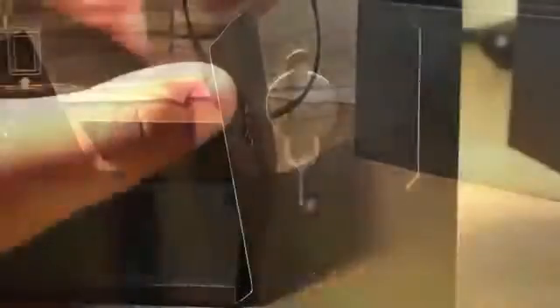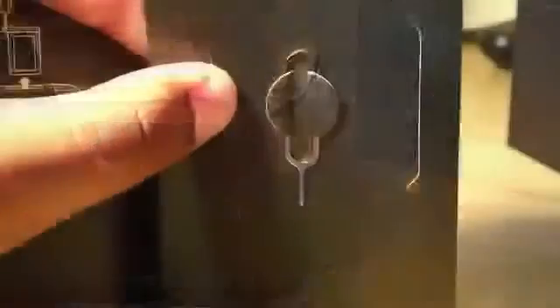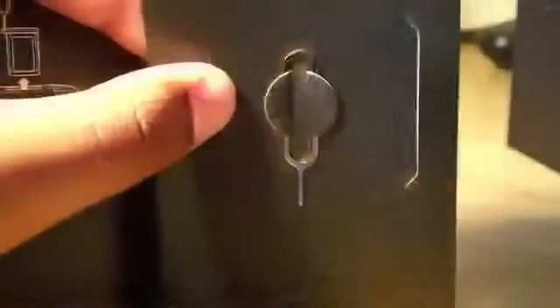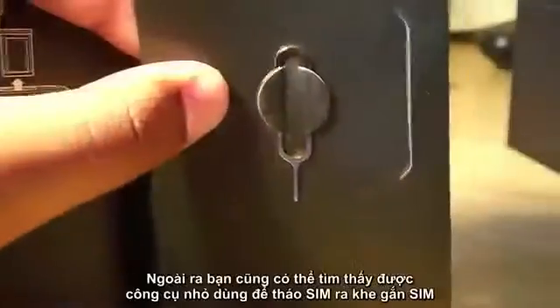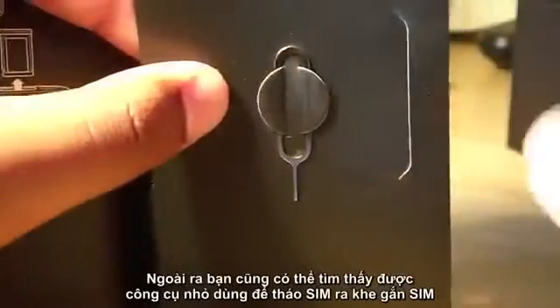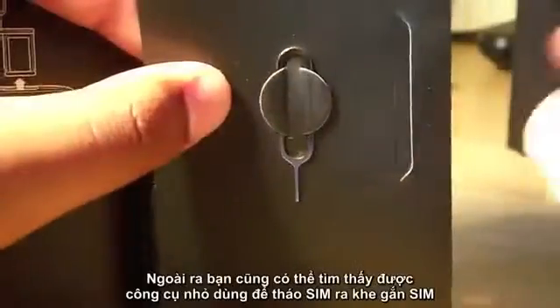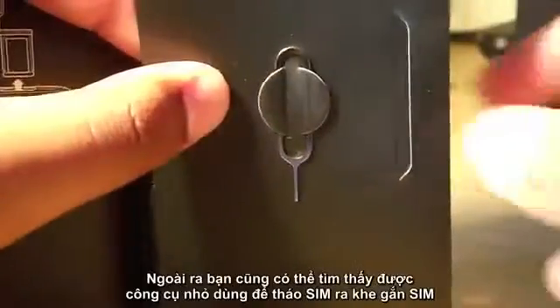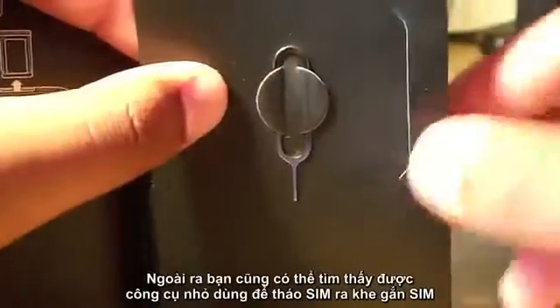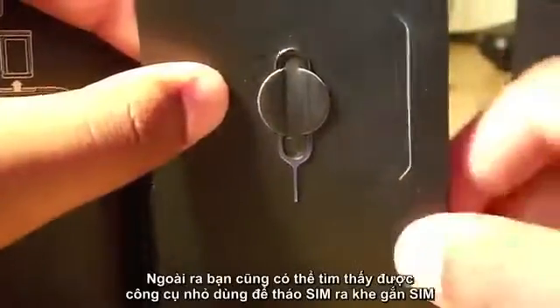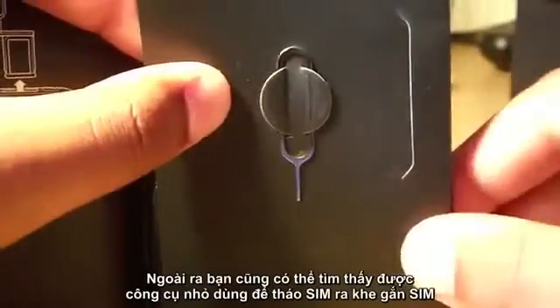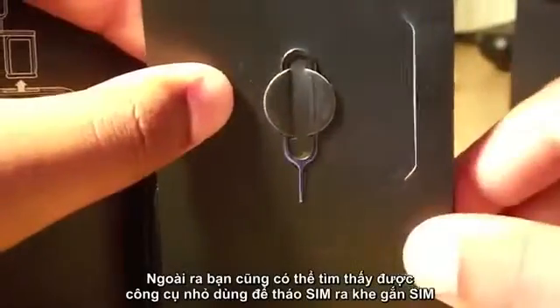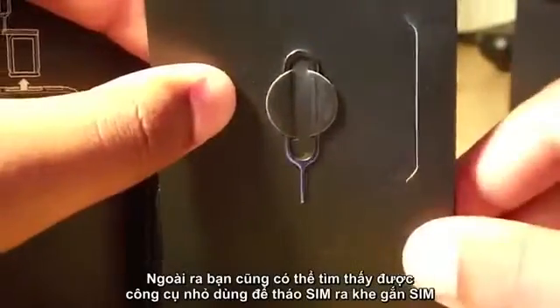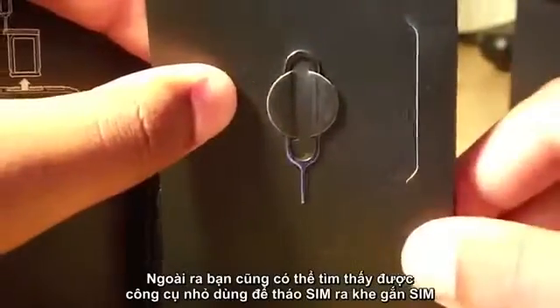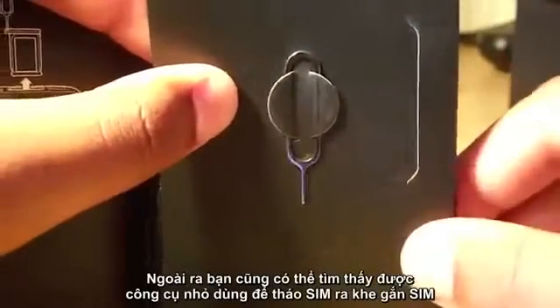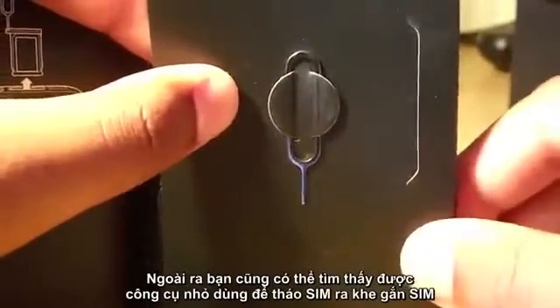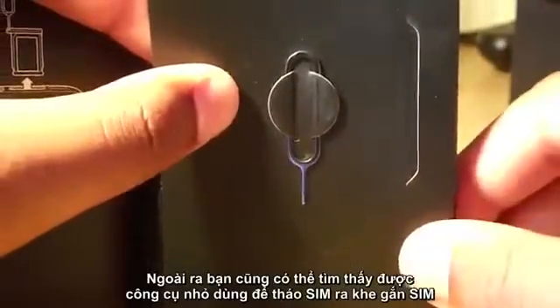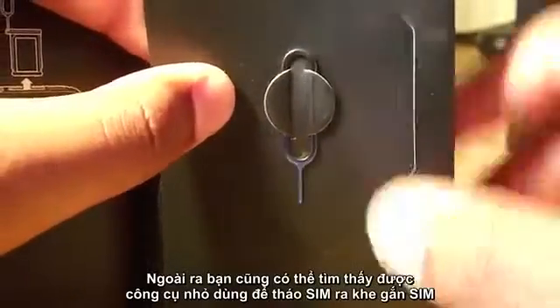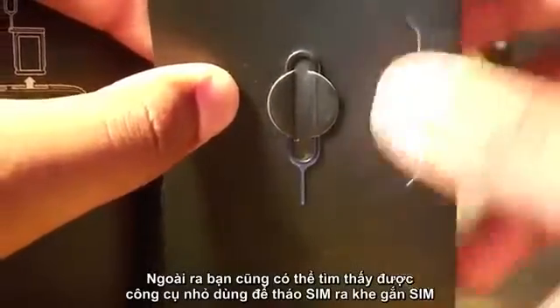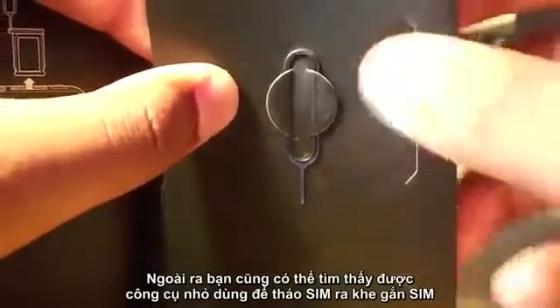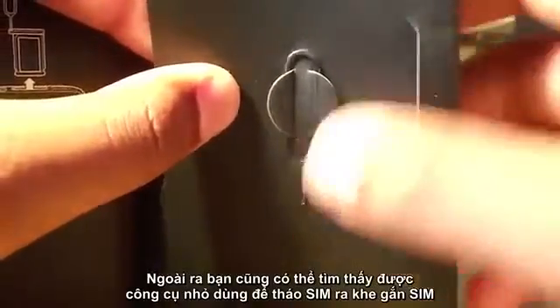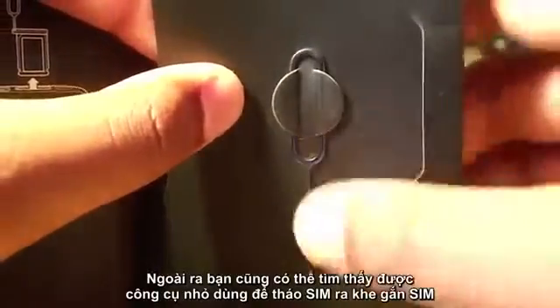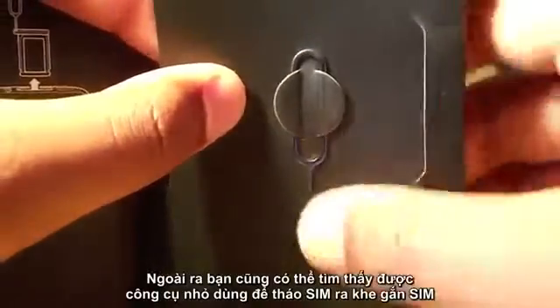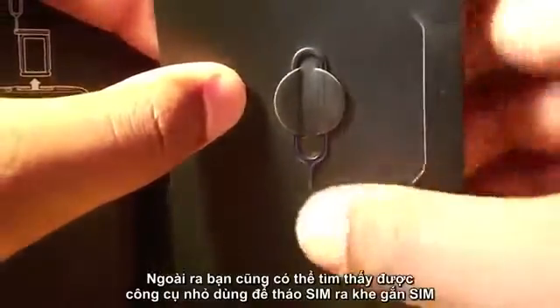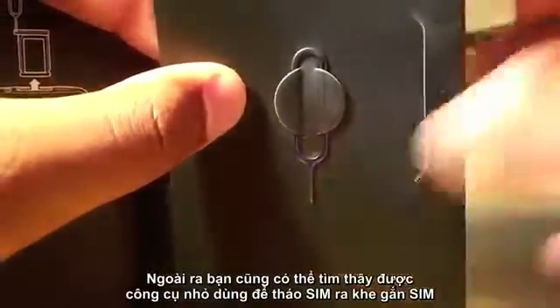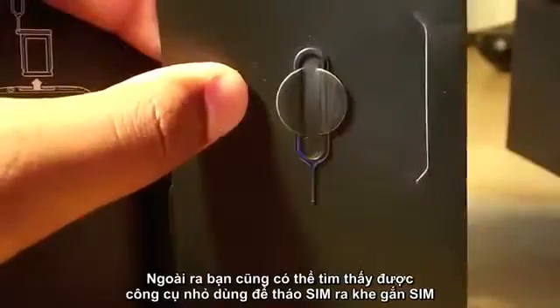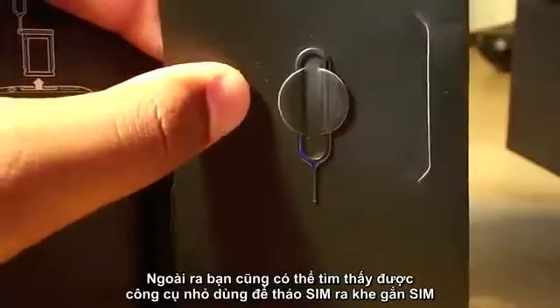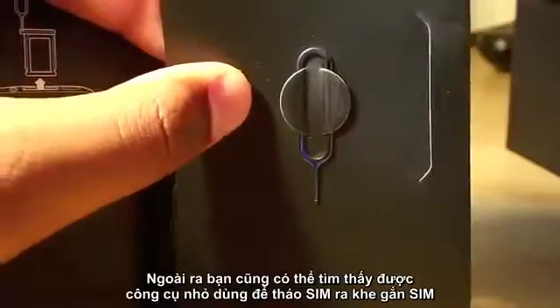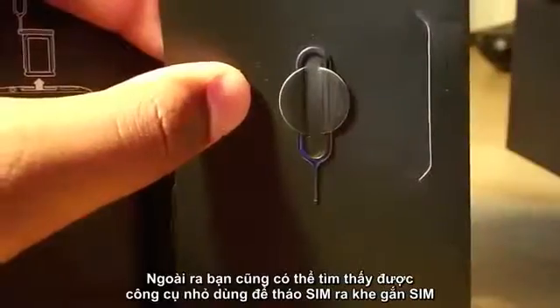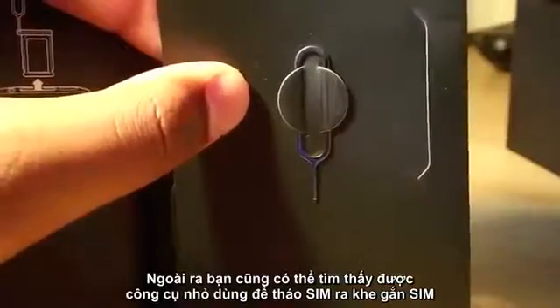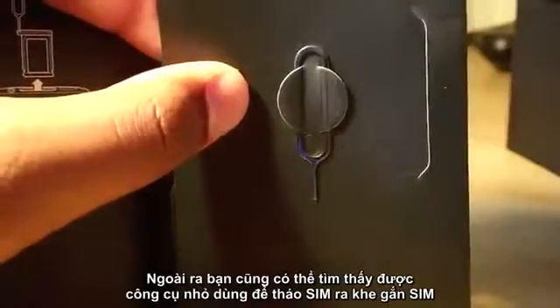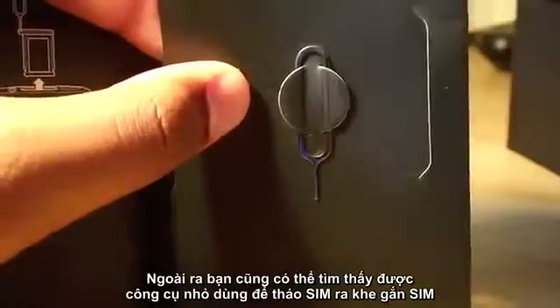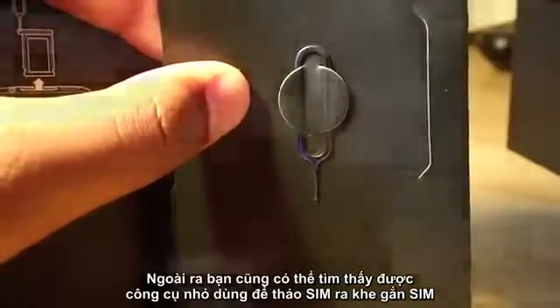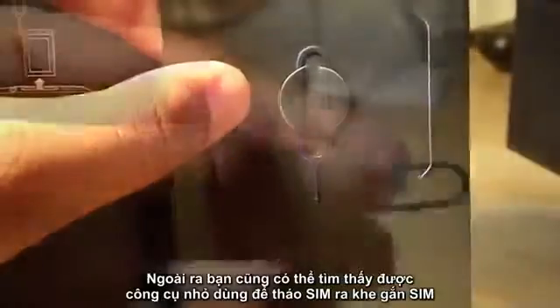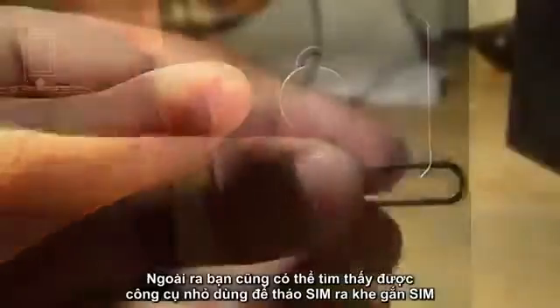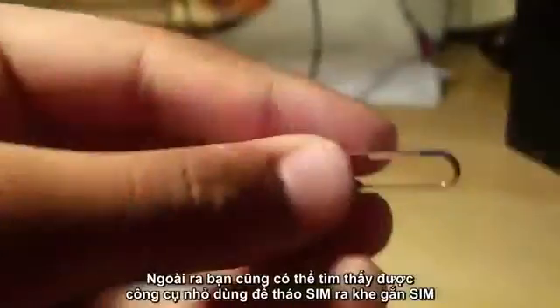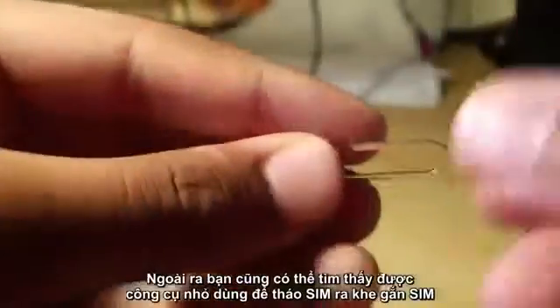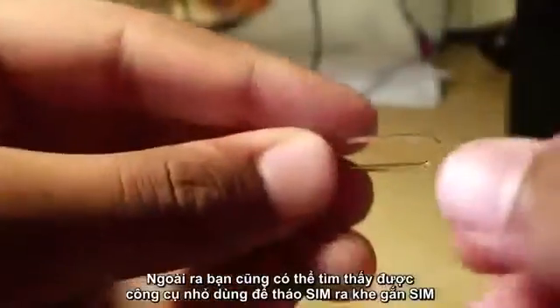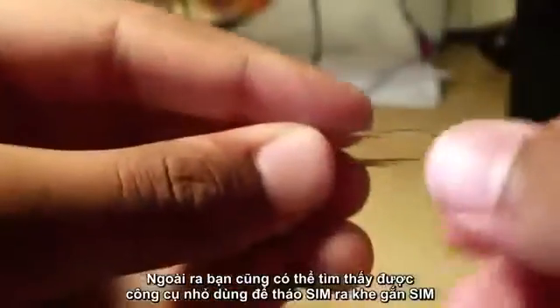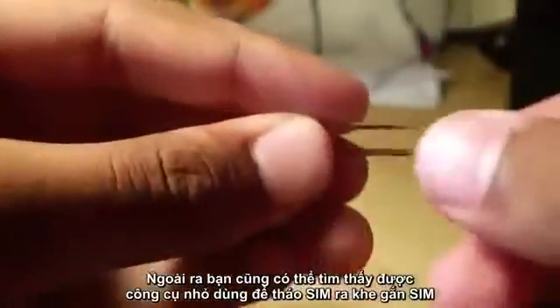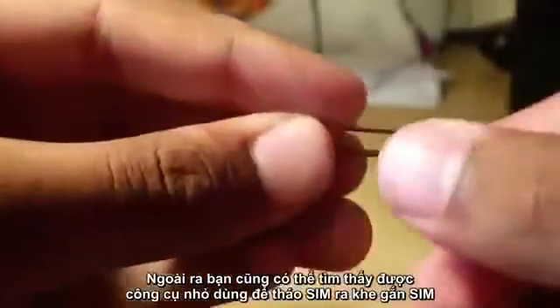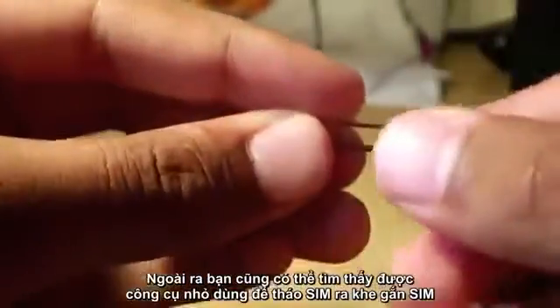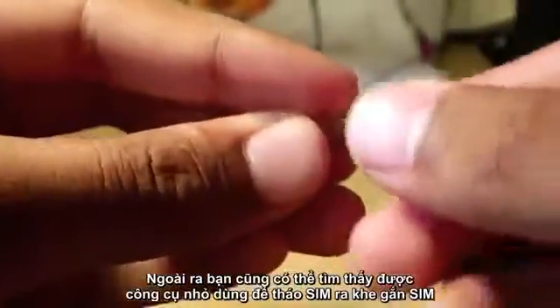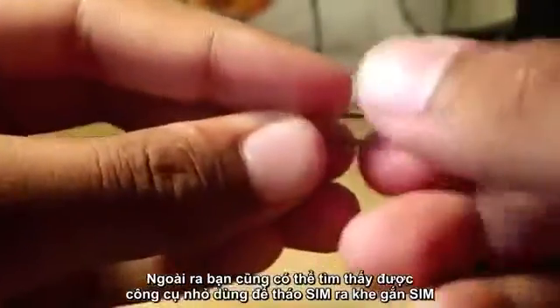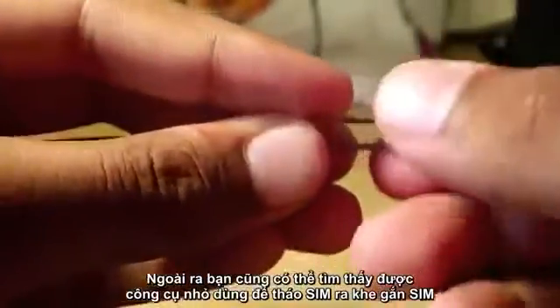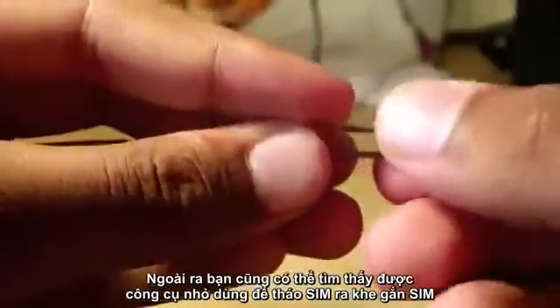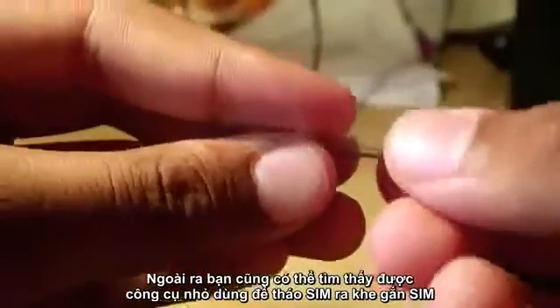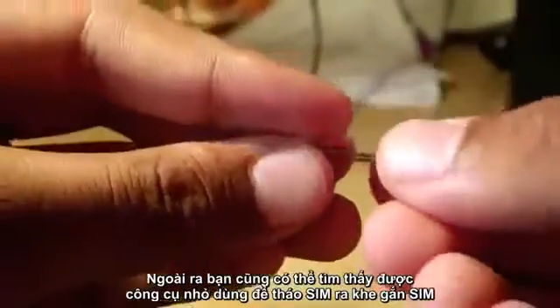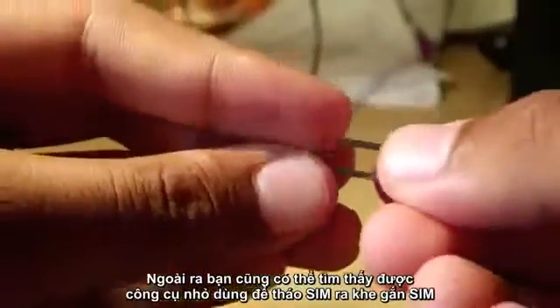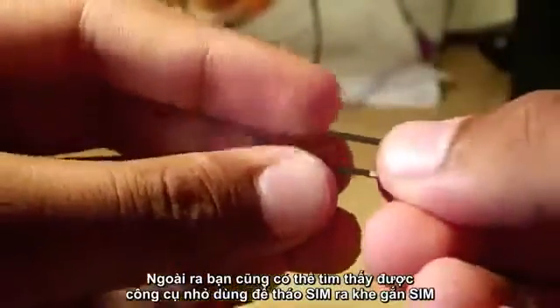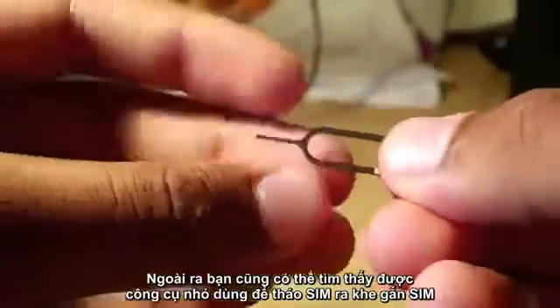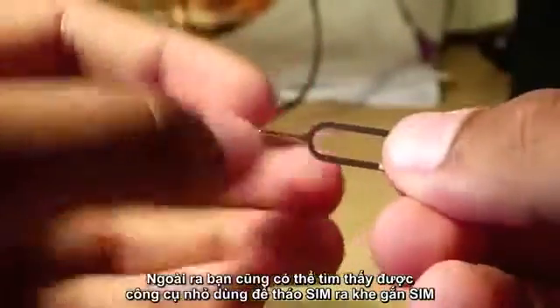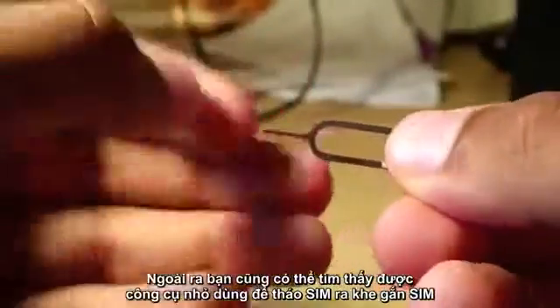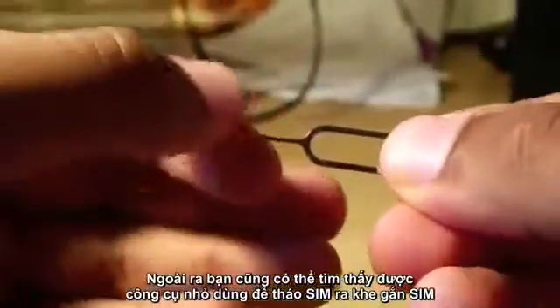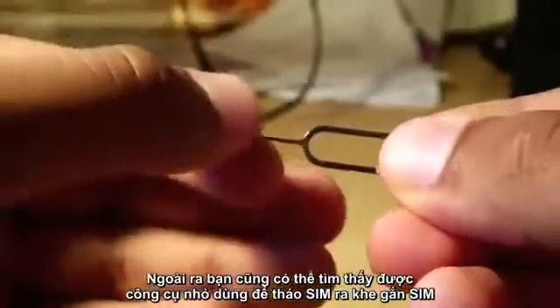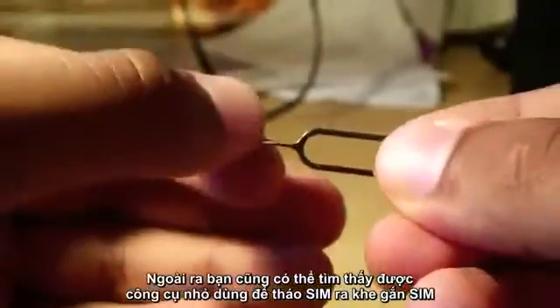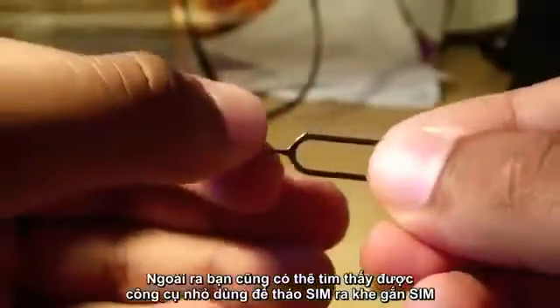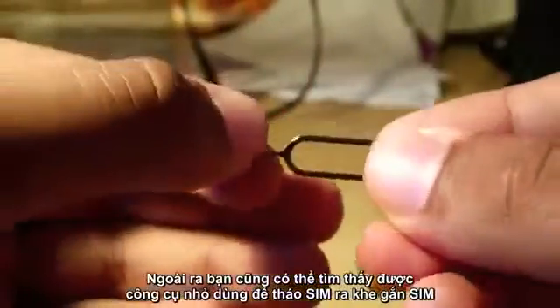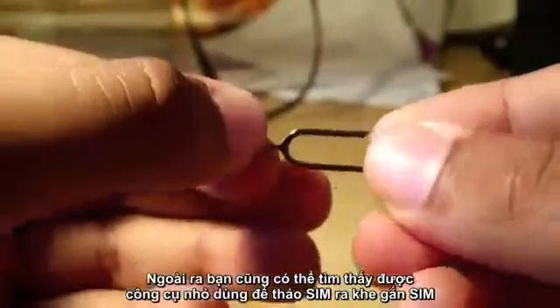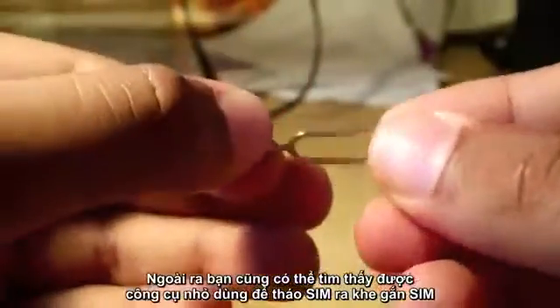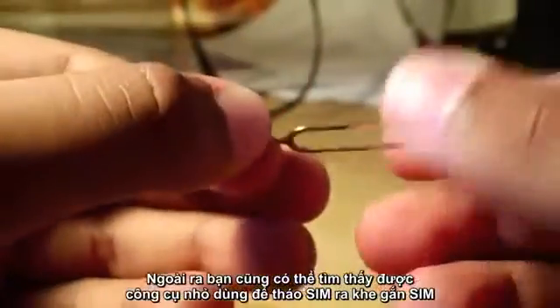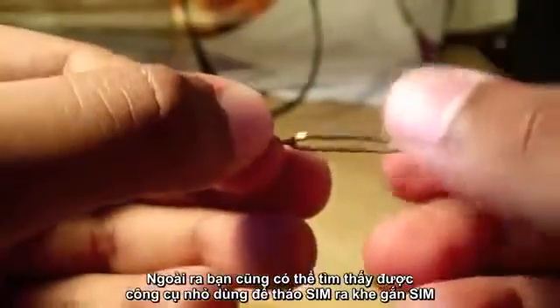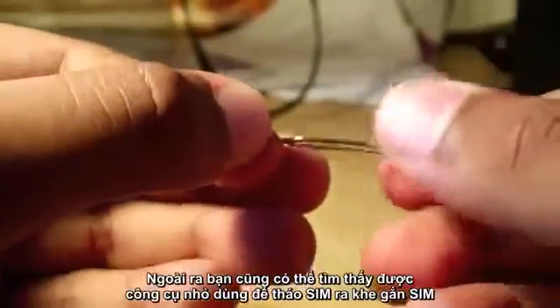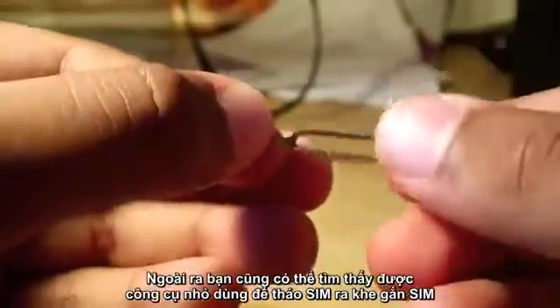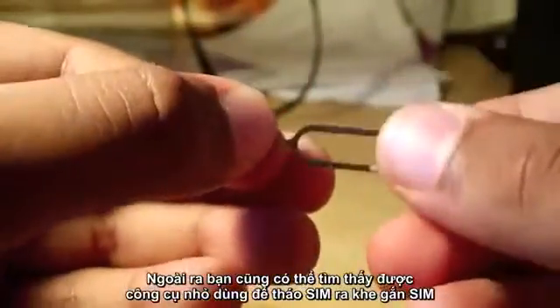Also included in the package is the SIM slot opener — you do actually need this to open up the SIM slot.